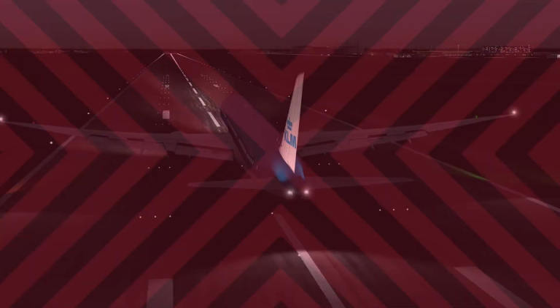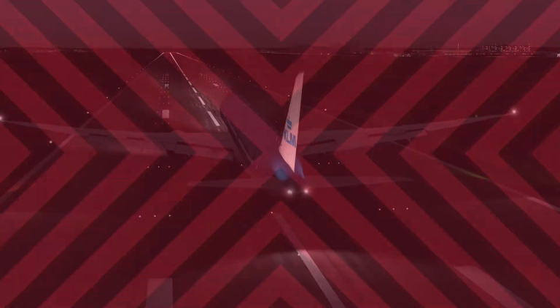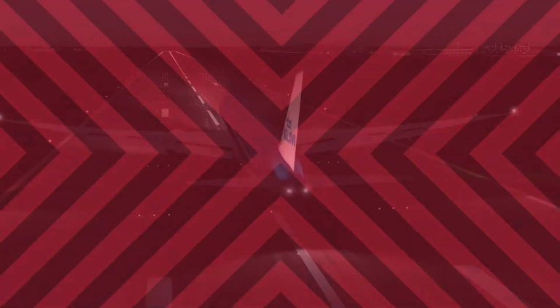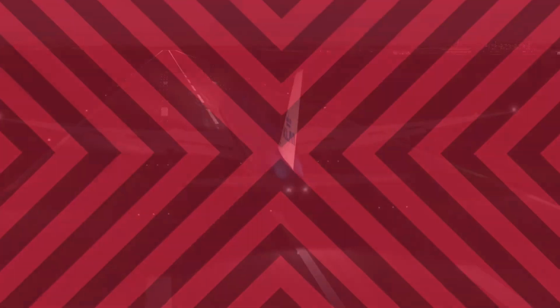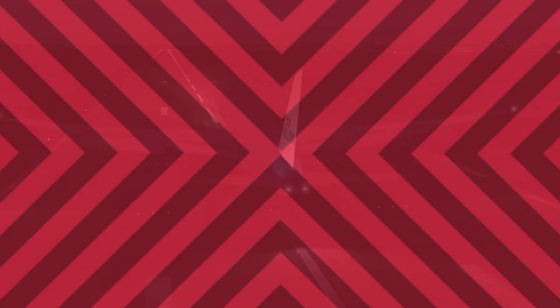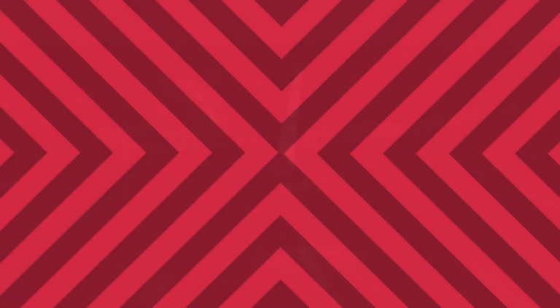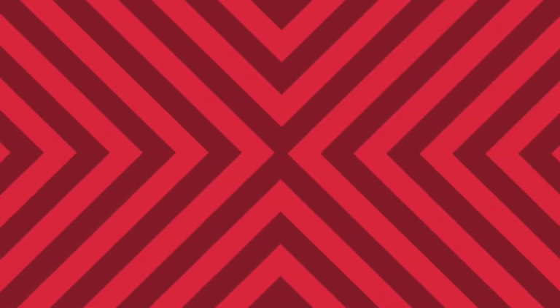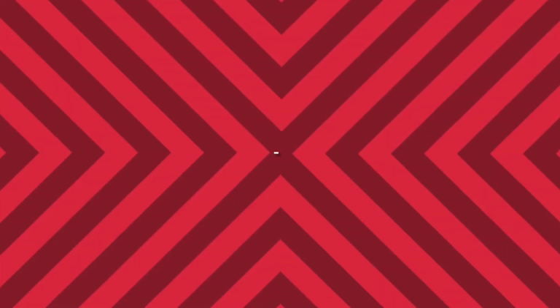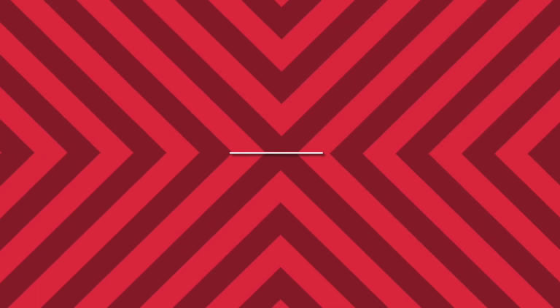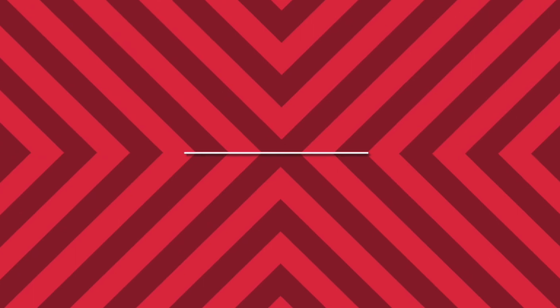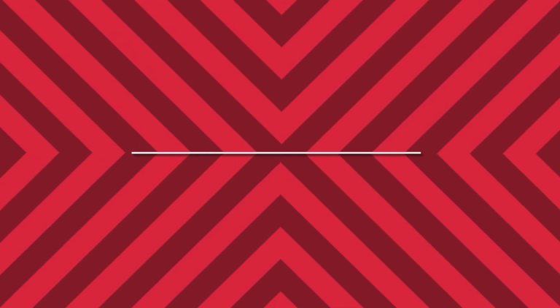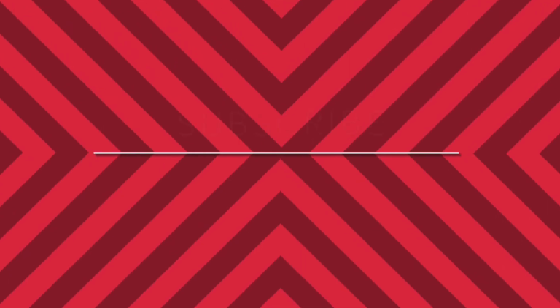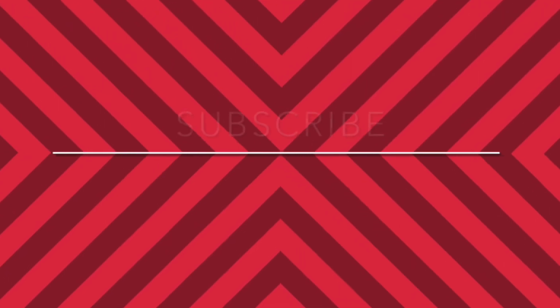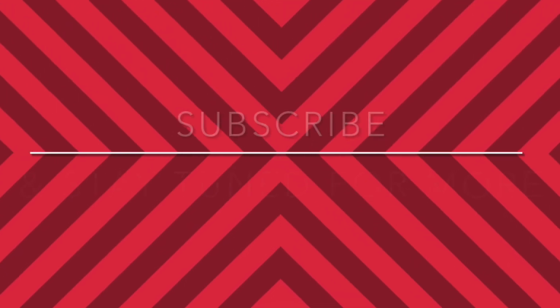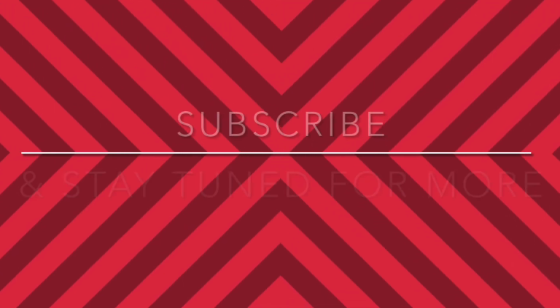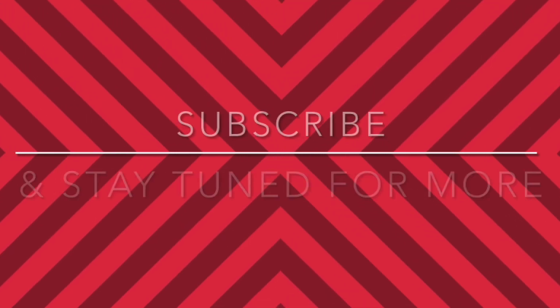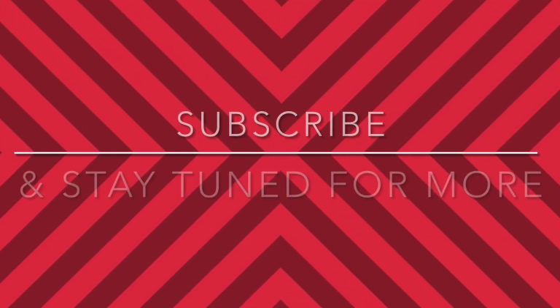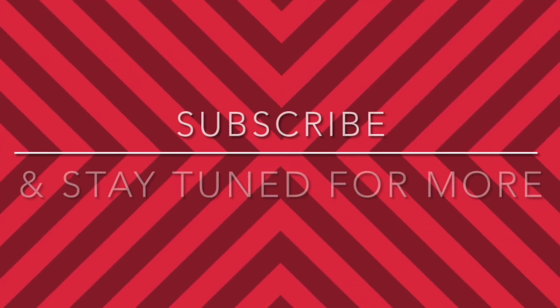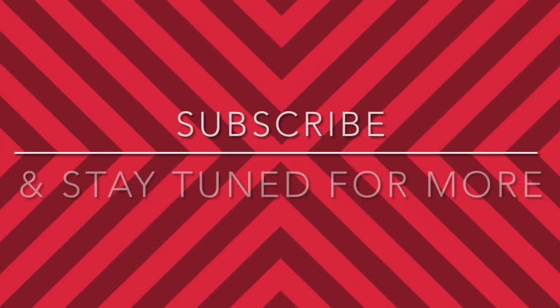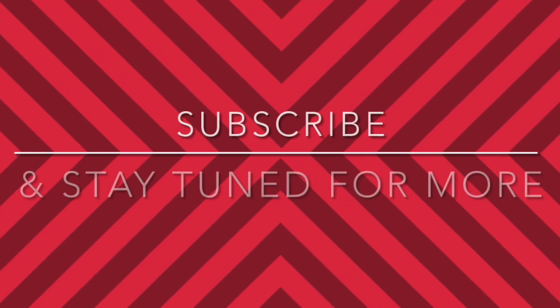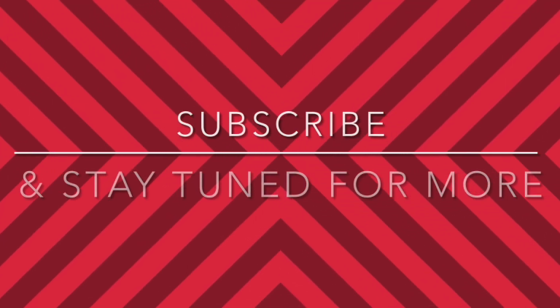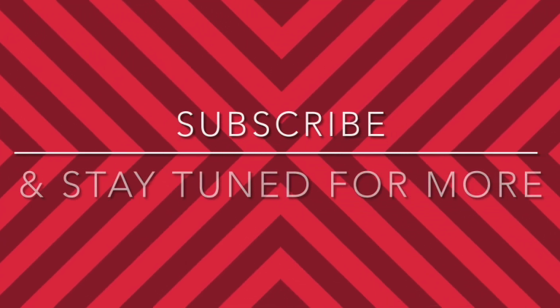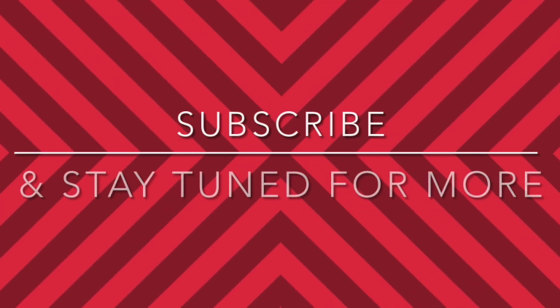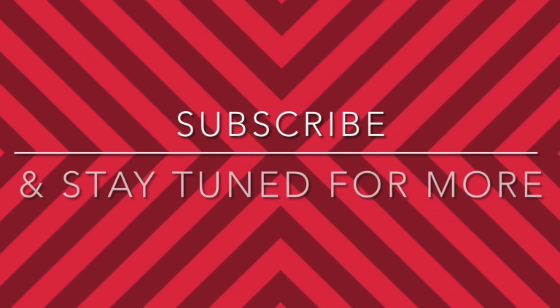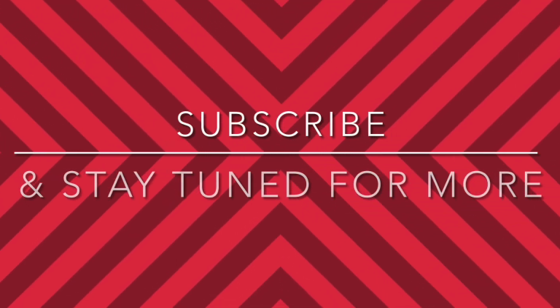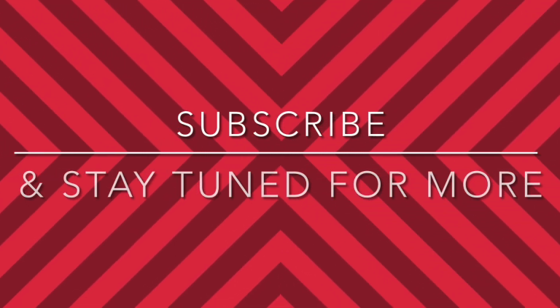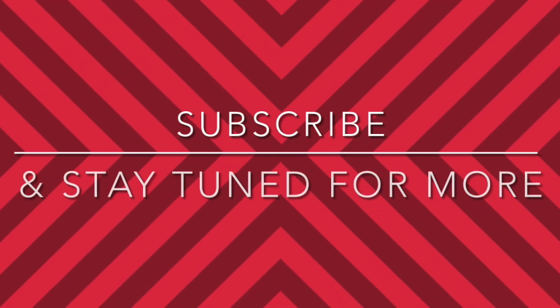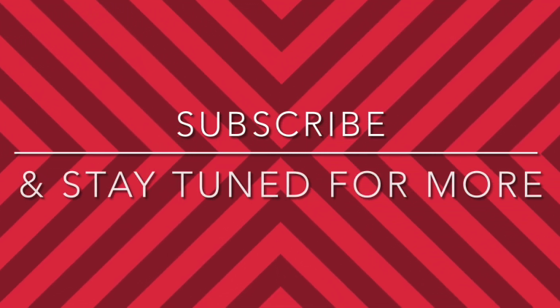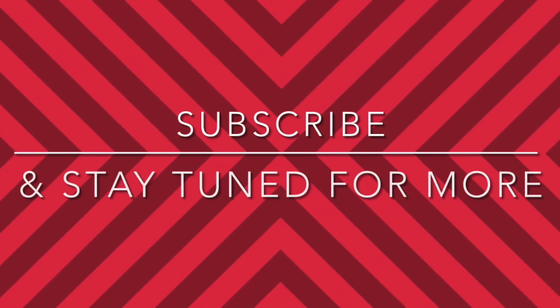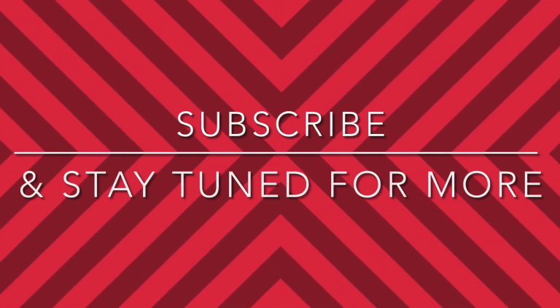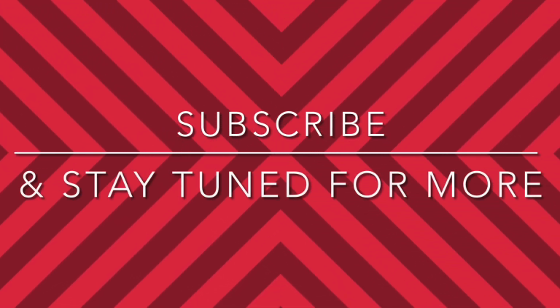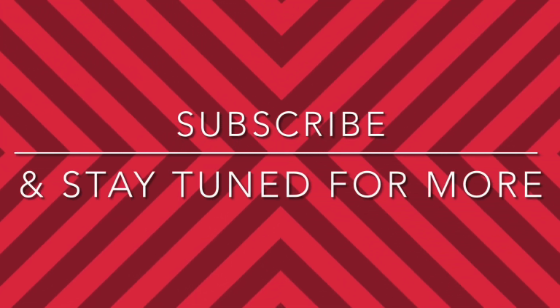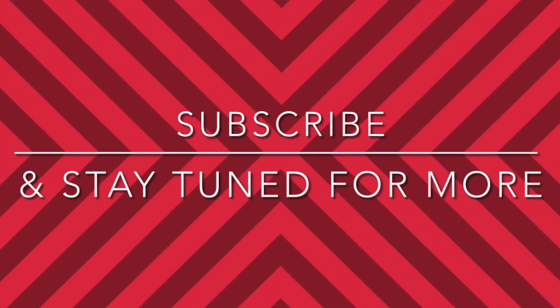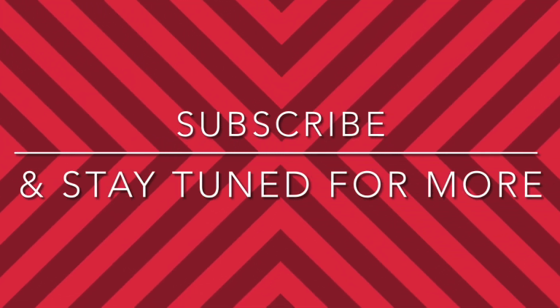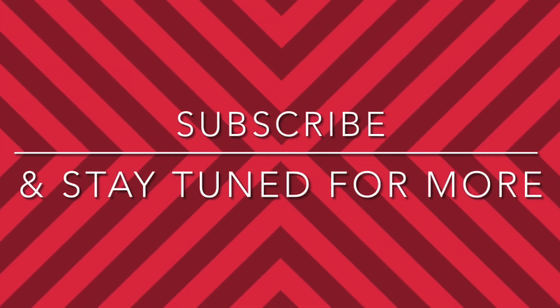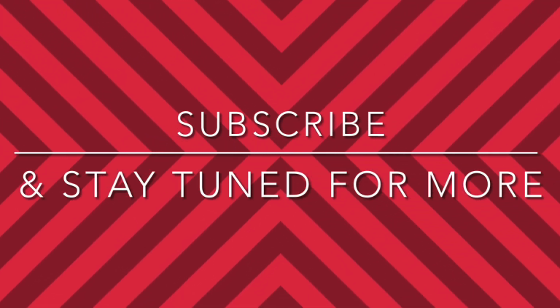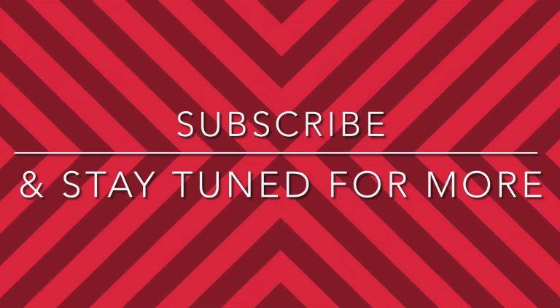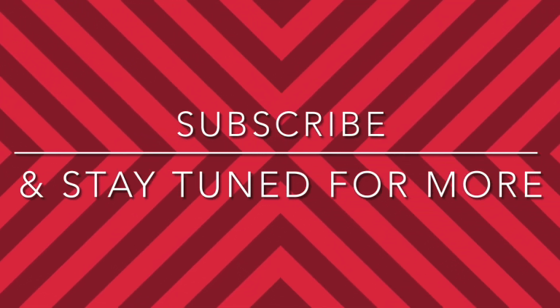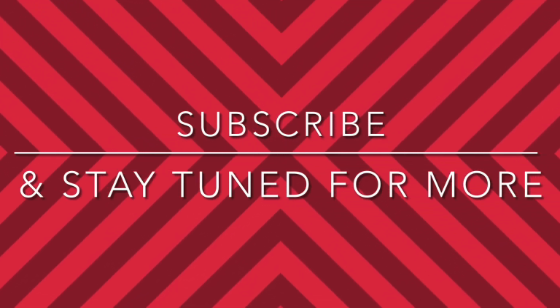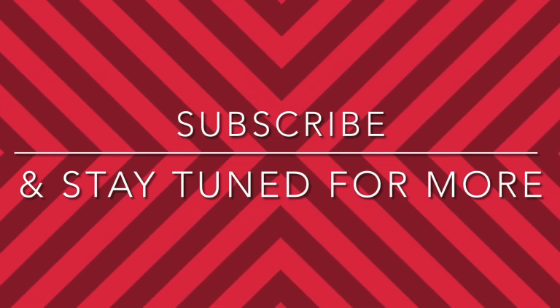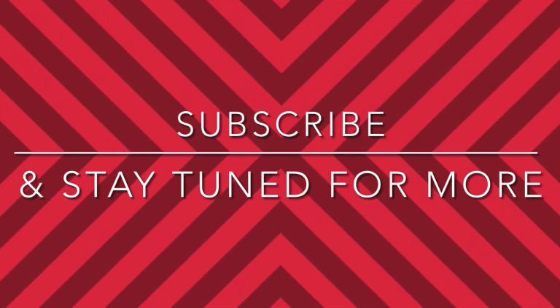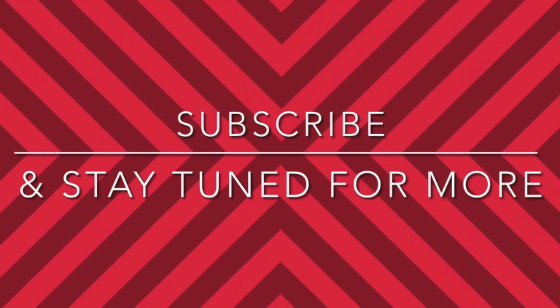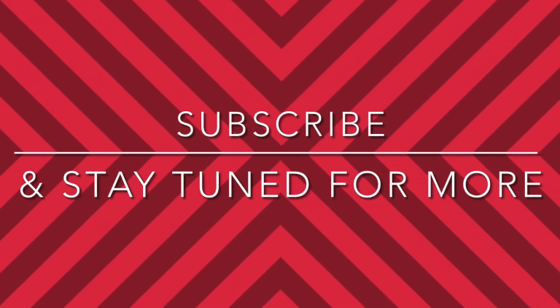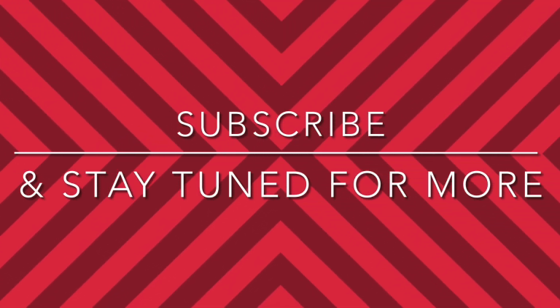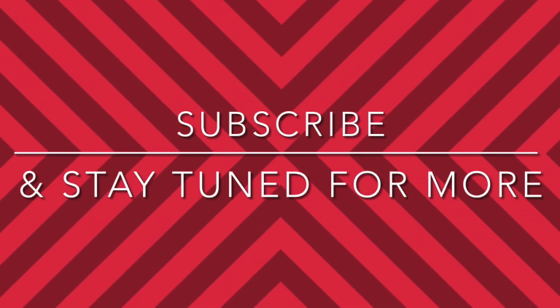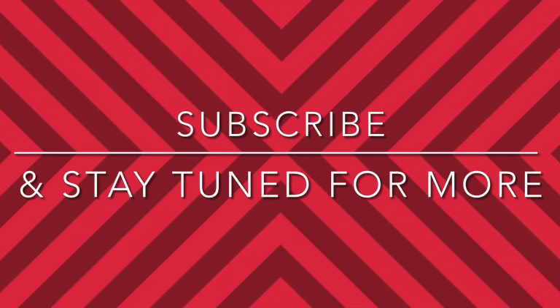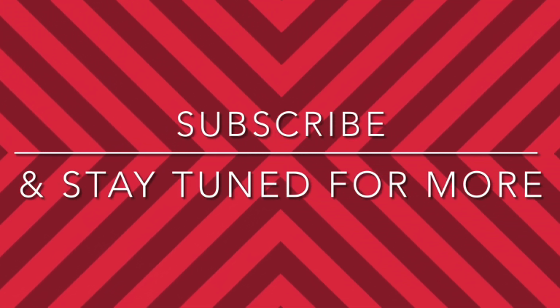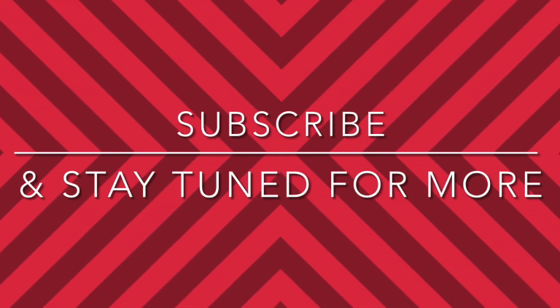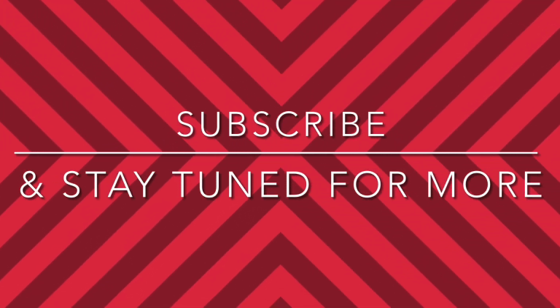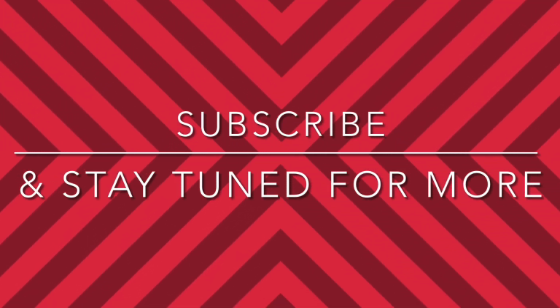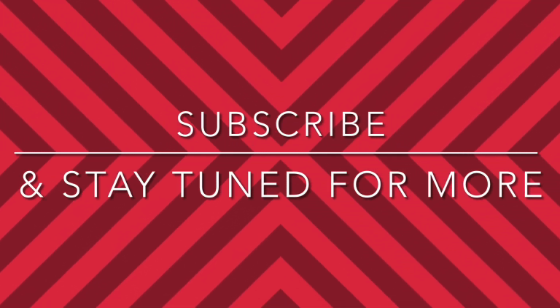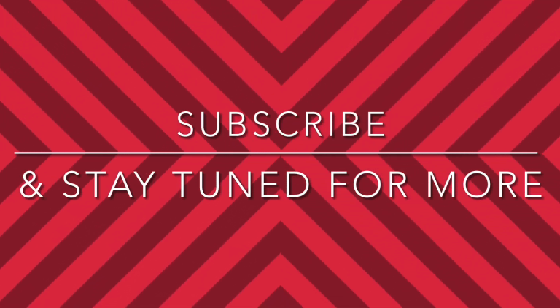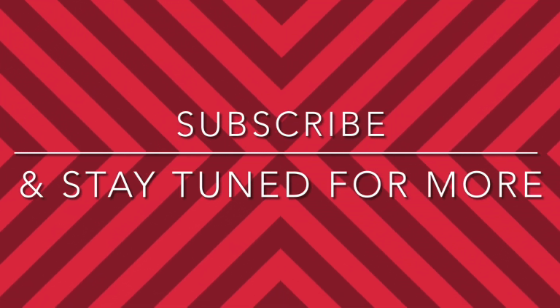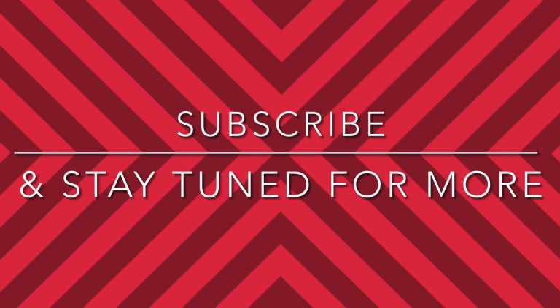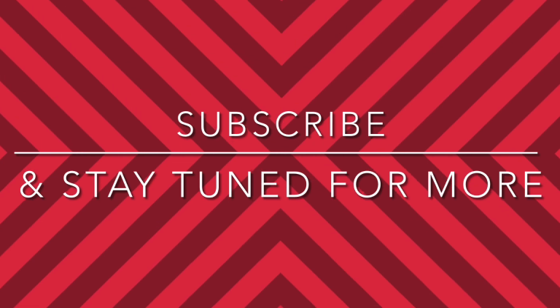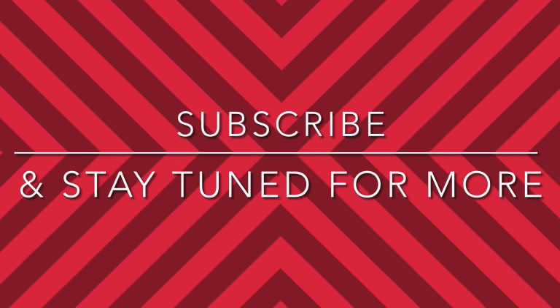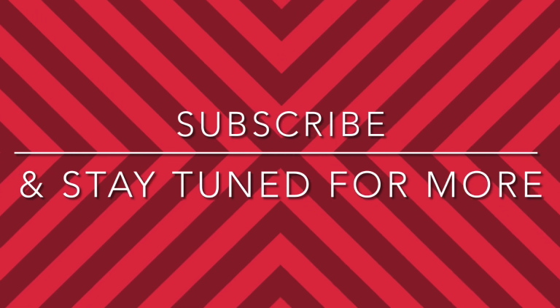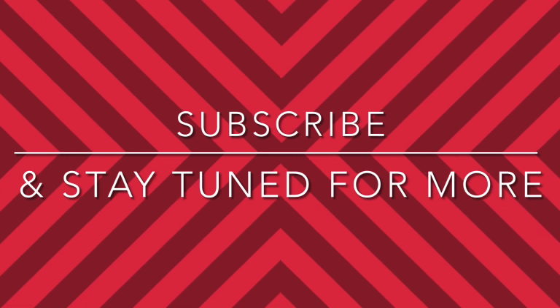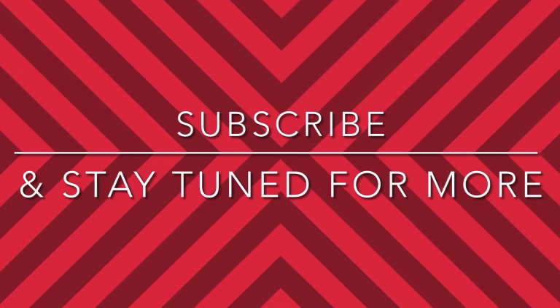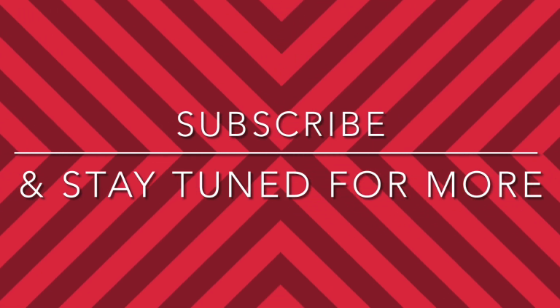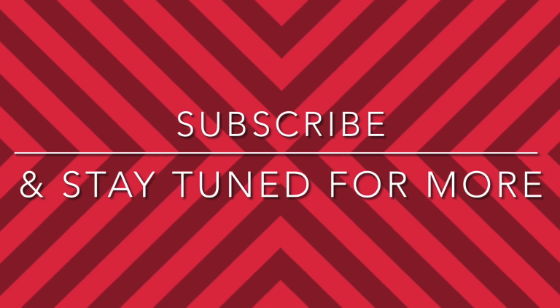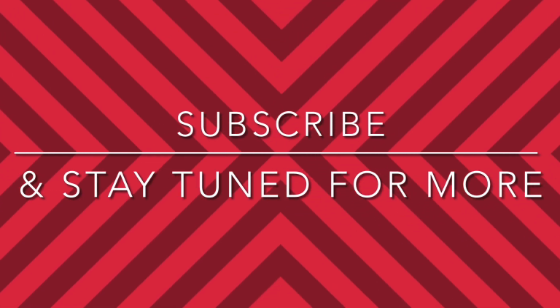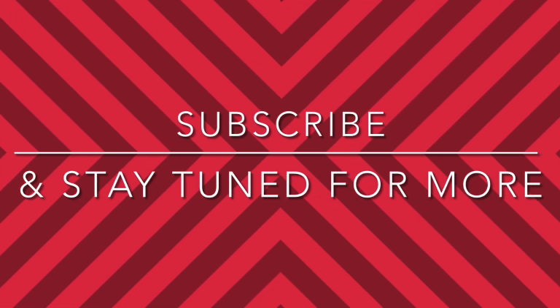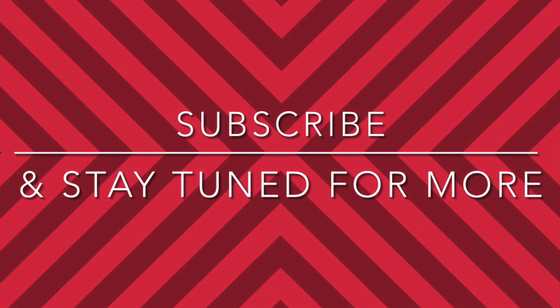With that, thanks for watching and stay tuned for the next teaser. If you'd like to get a notification for the next teaser, make sure to subscribe.